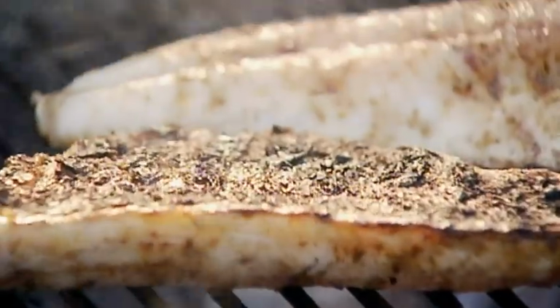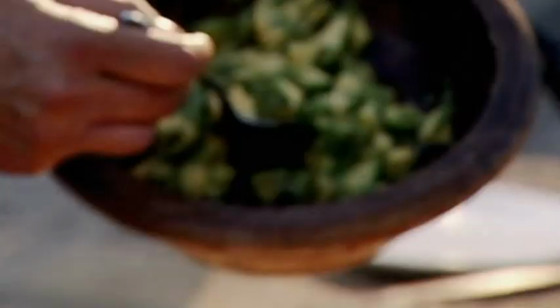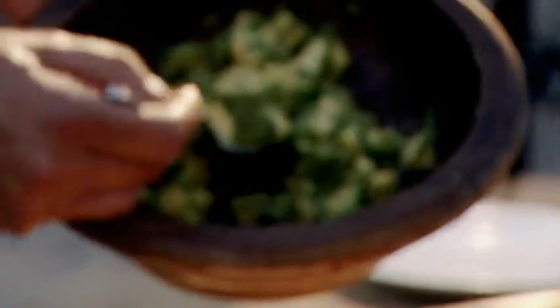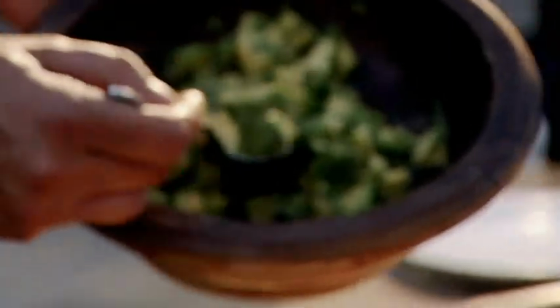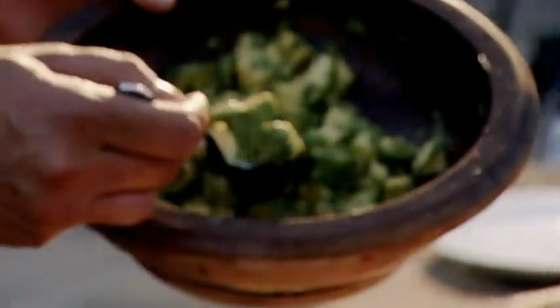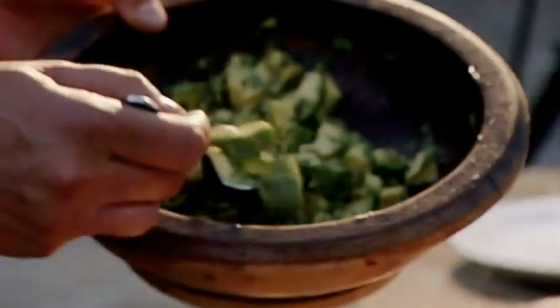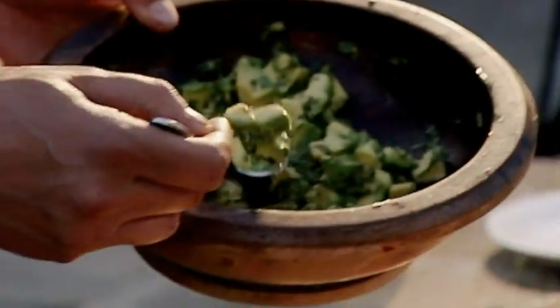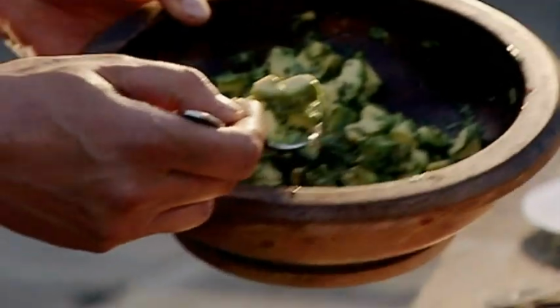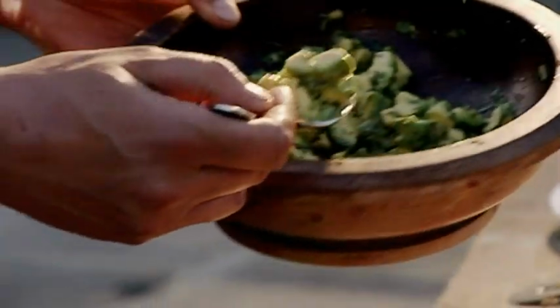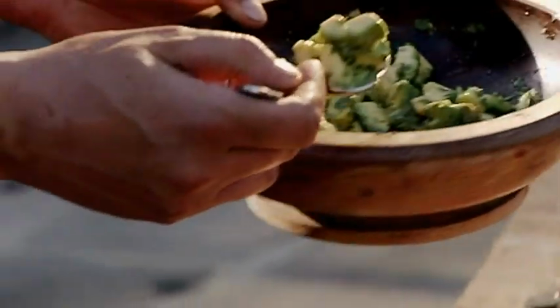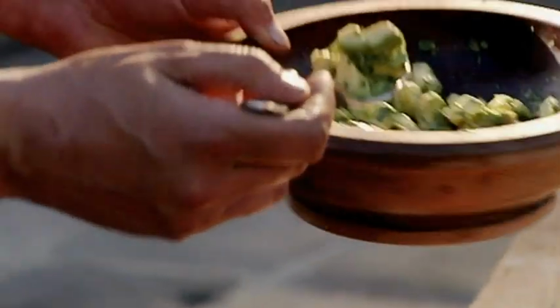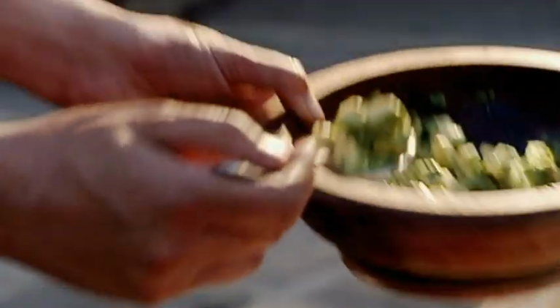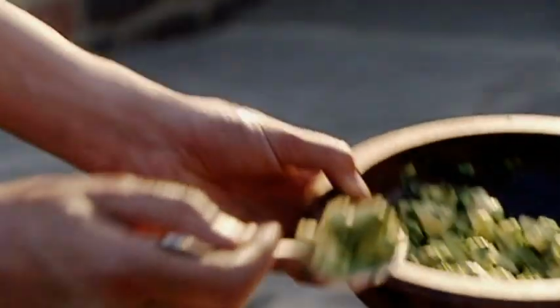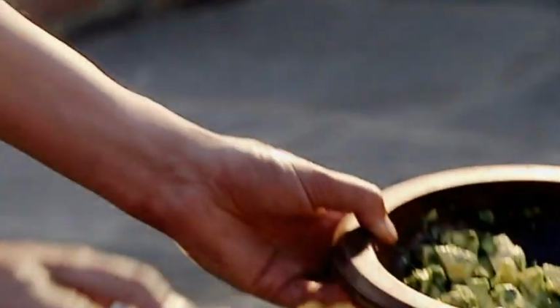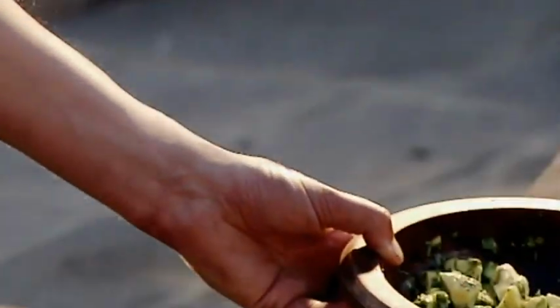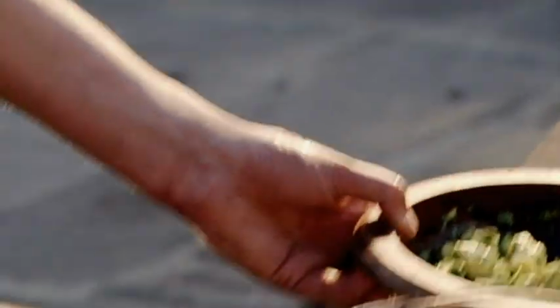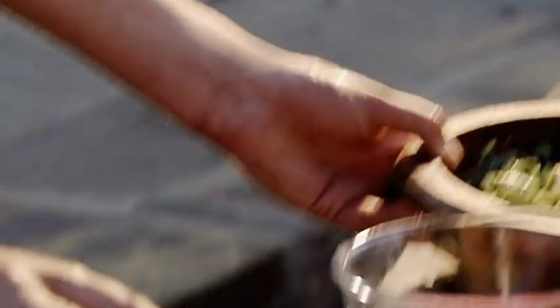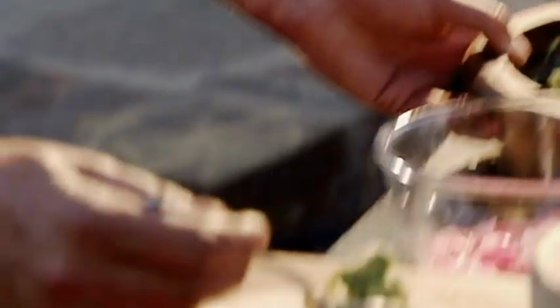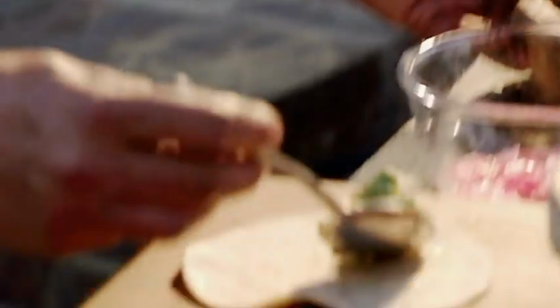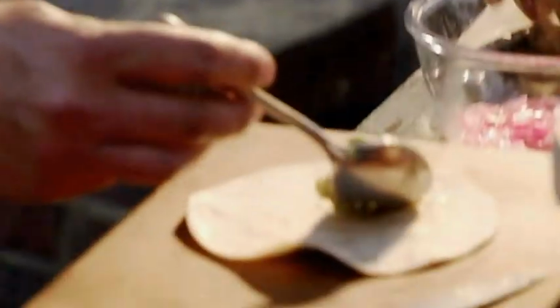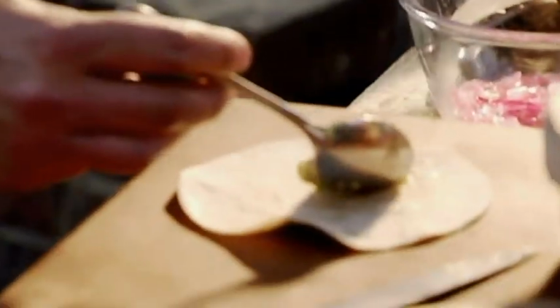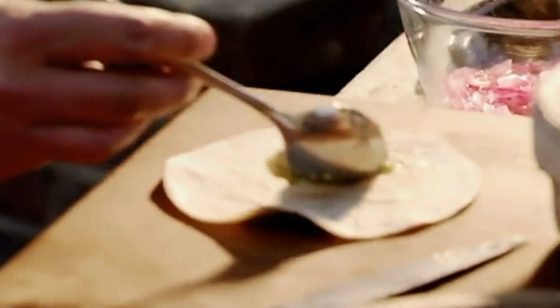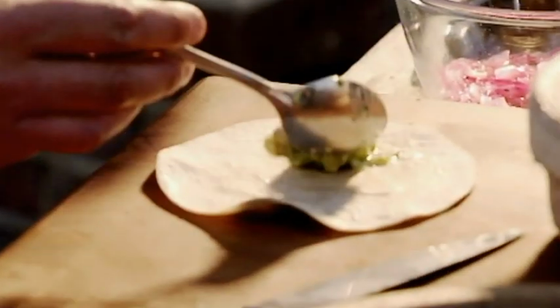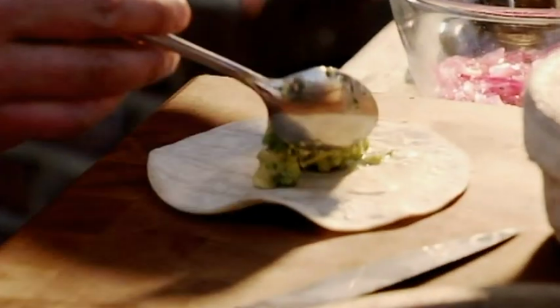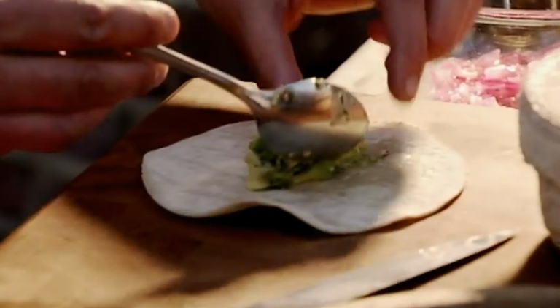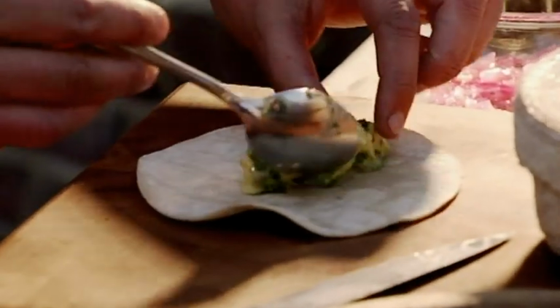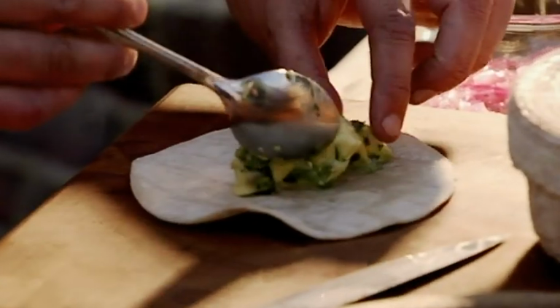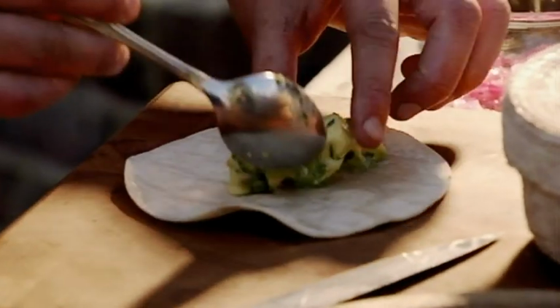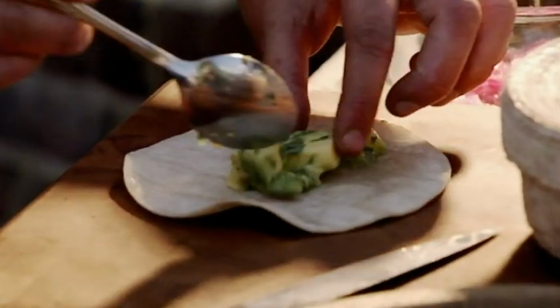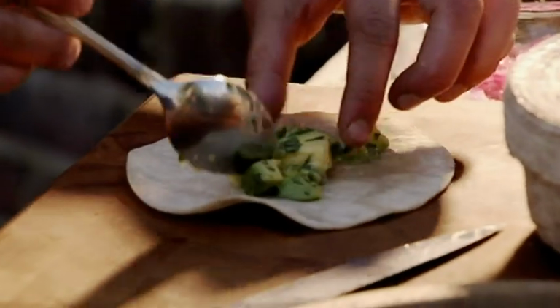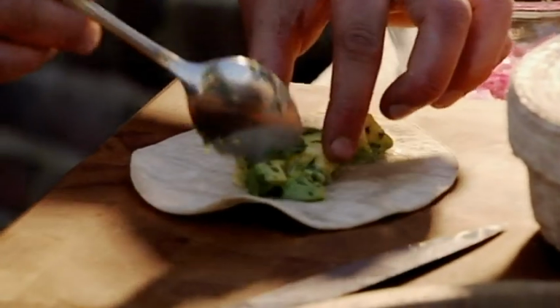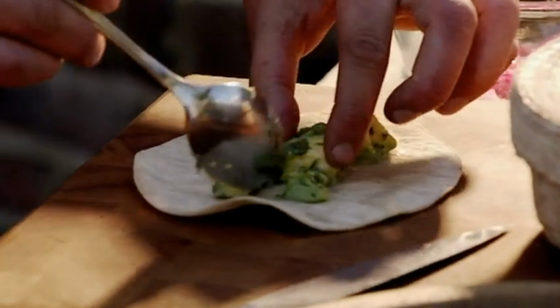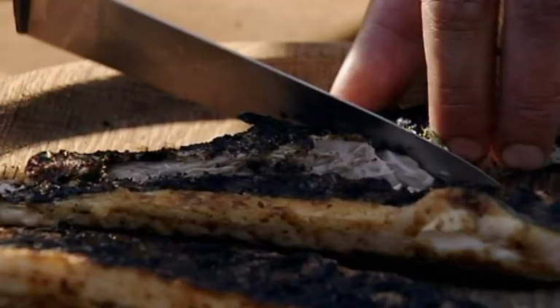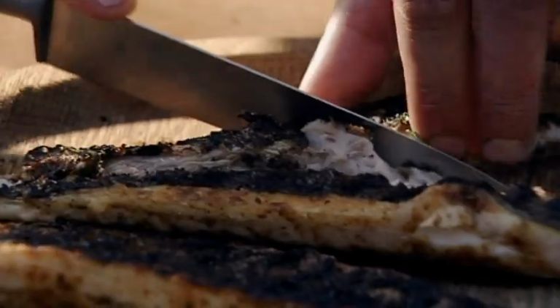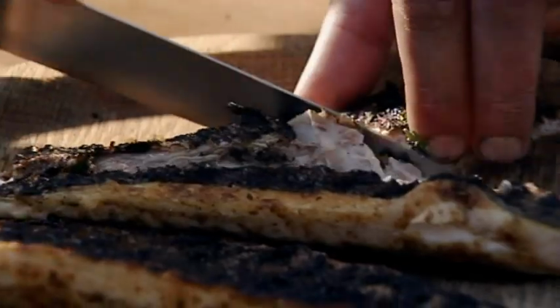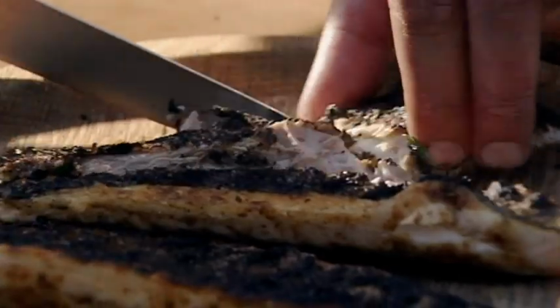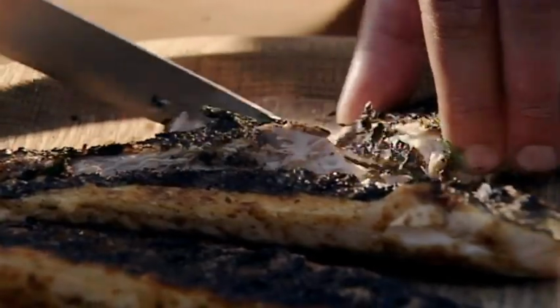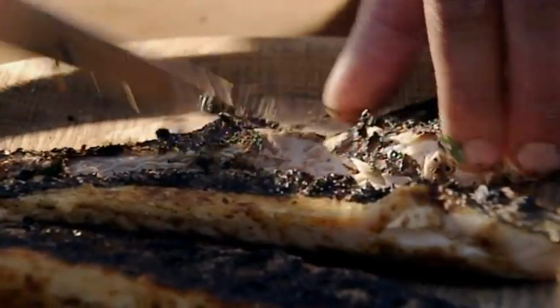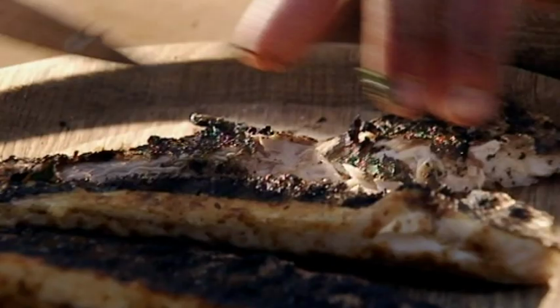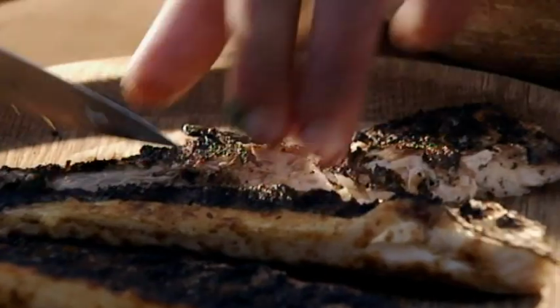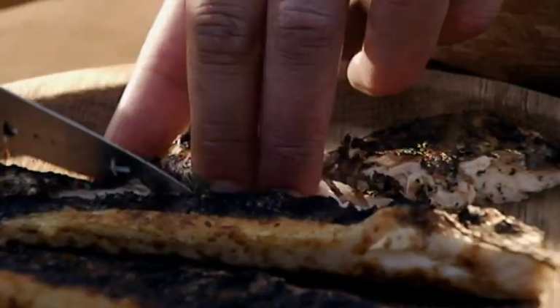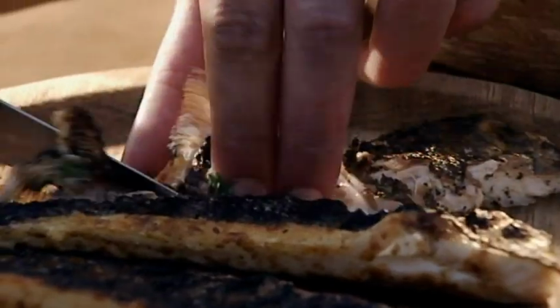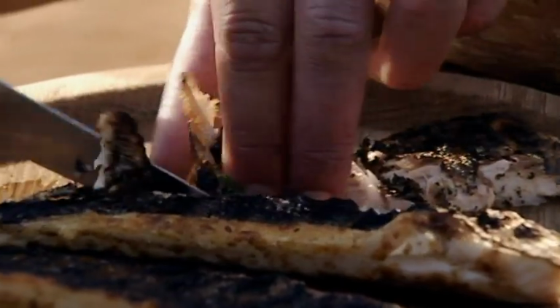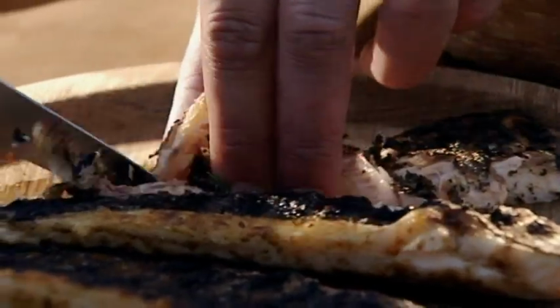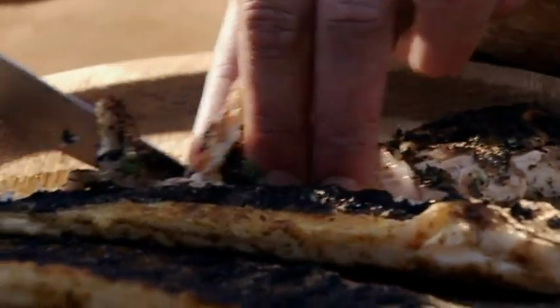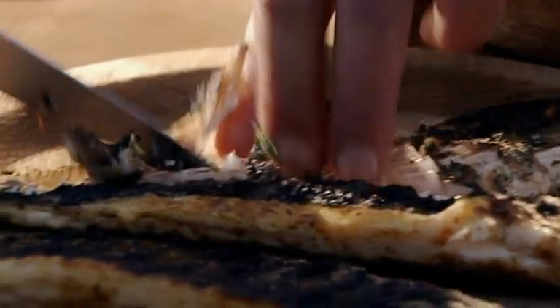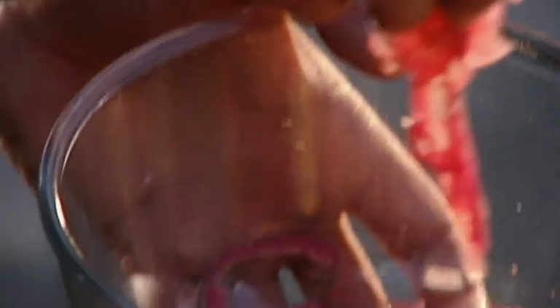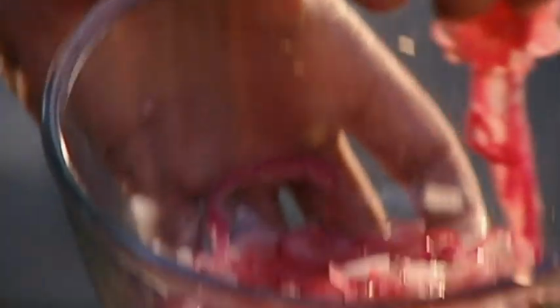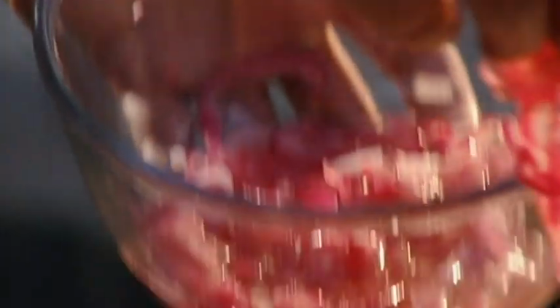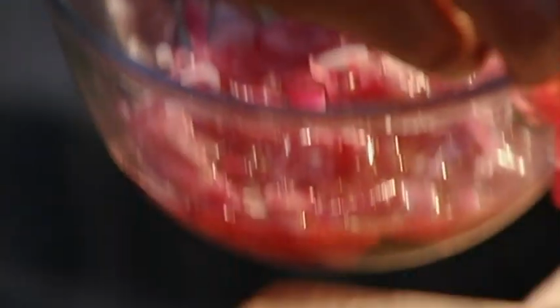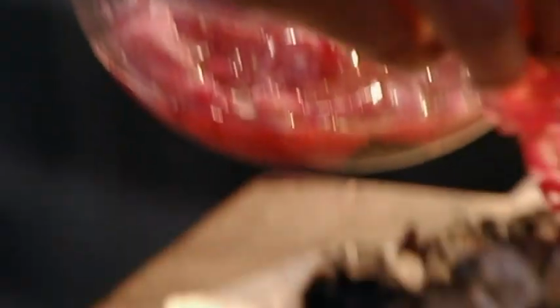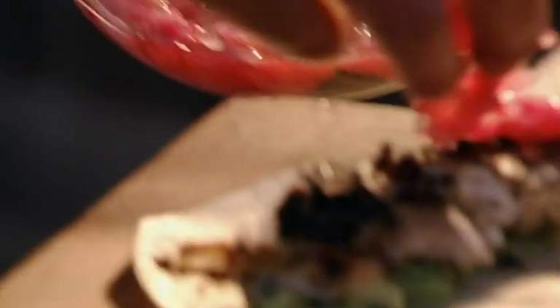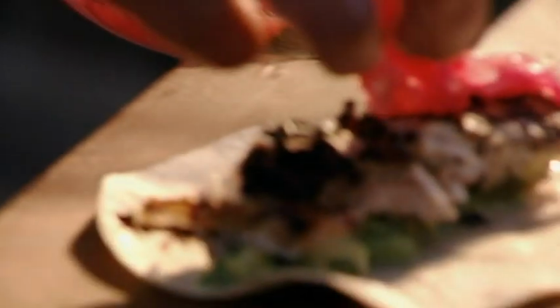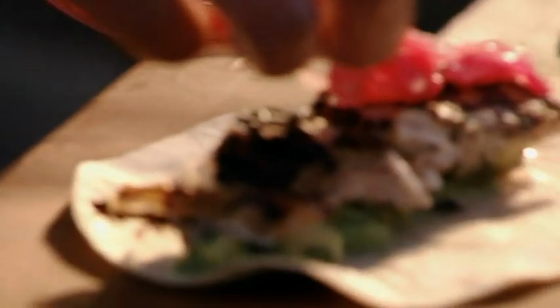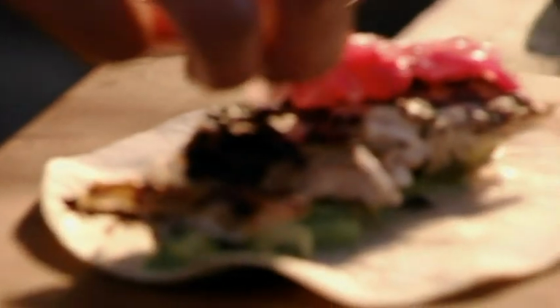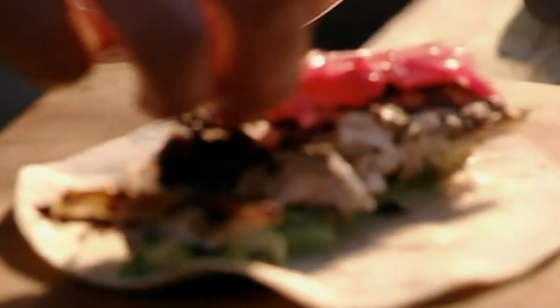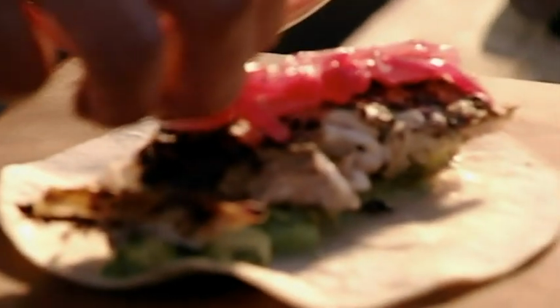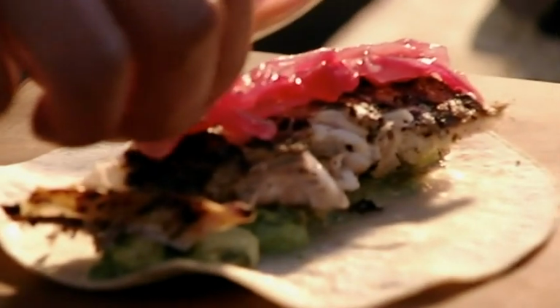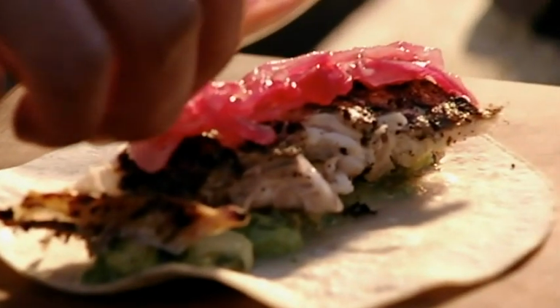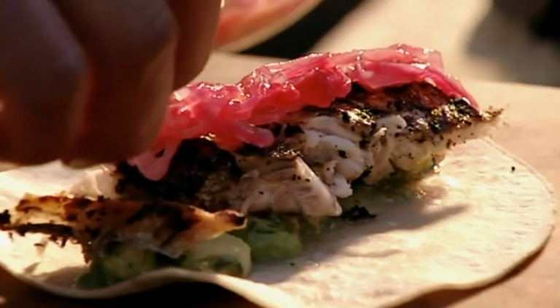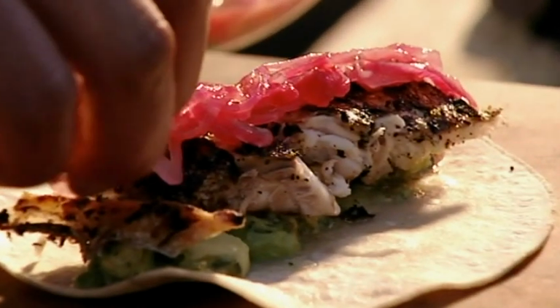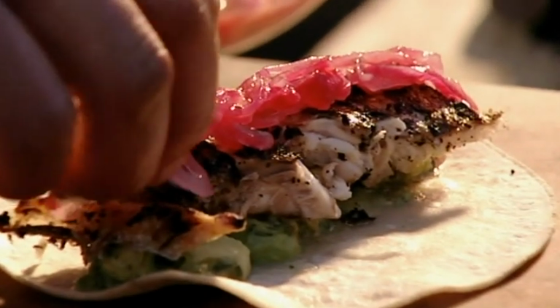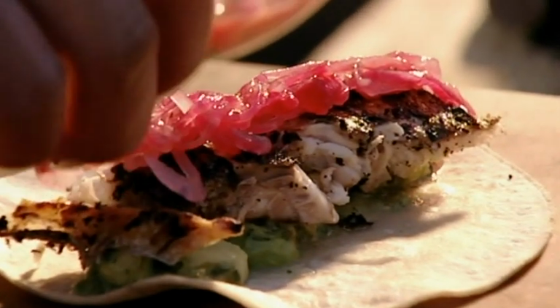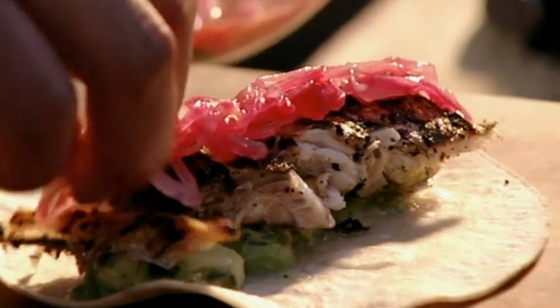Layer the ingredients onto a warm tortilla and indulge in these ludicrously tasty bass tacos with pickled pink onions.